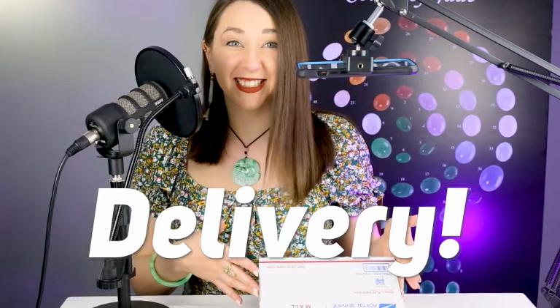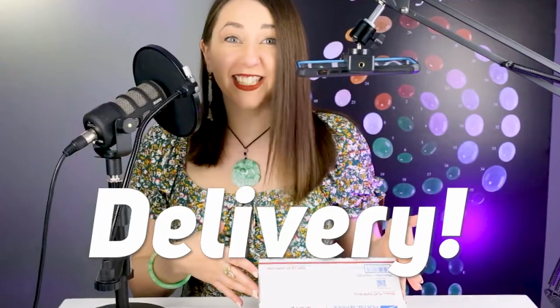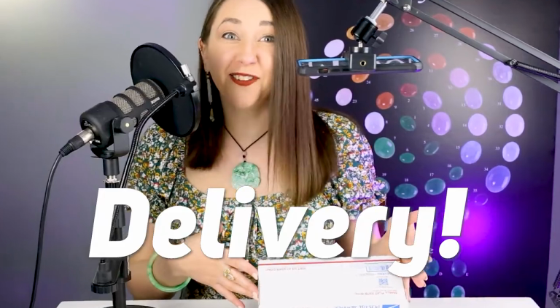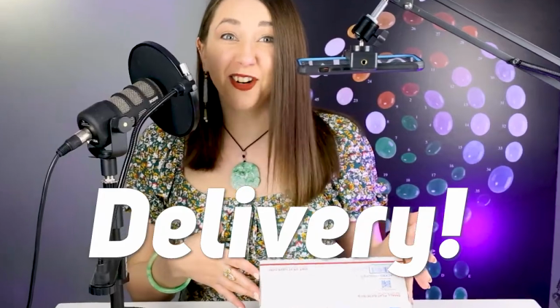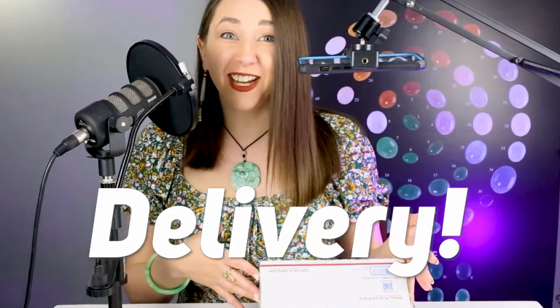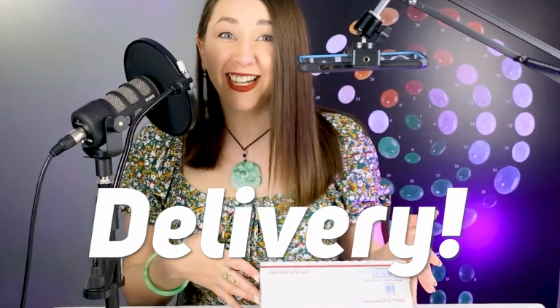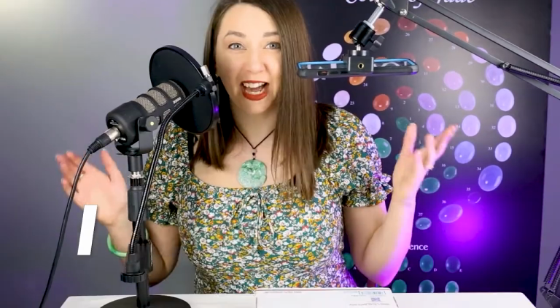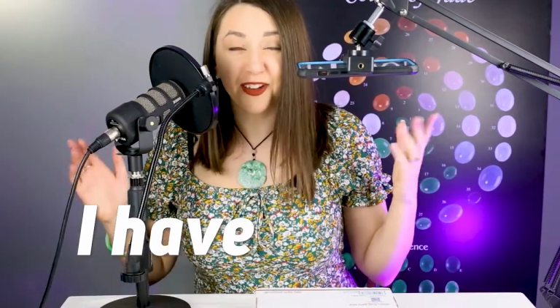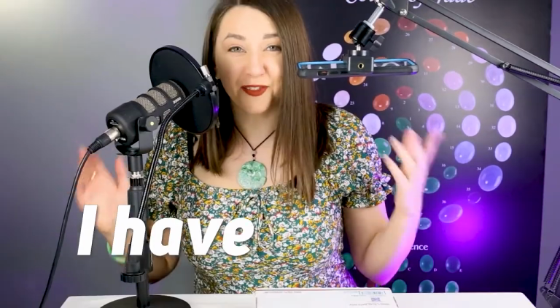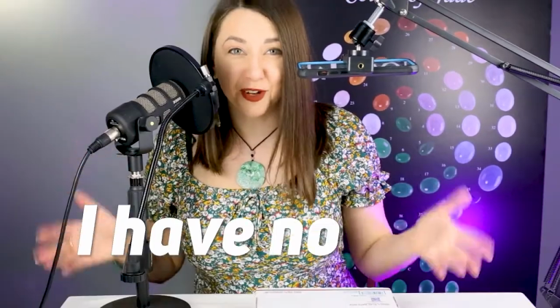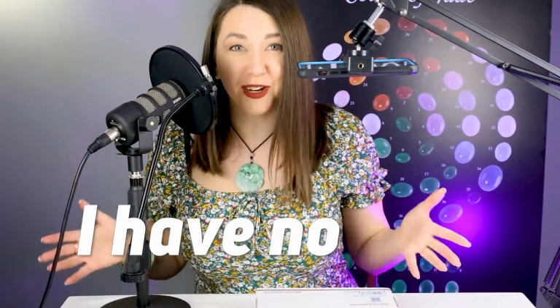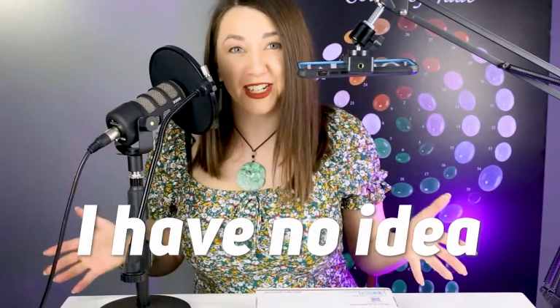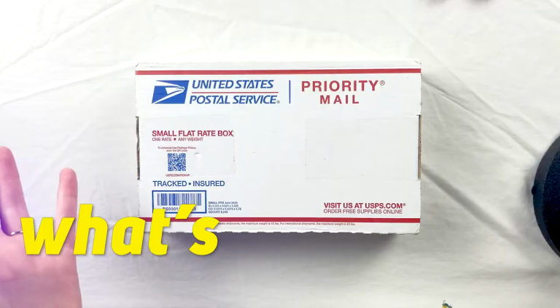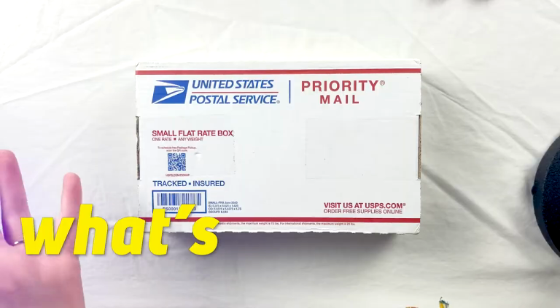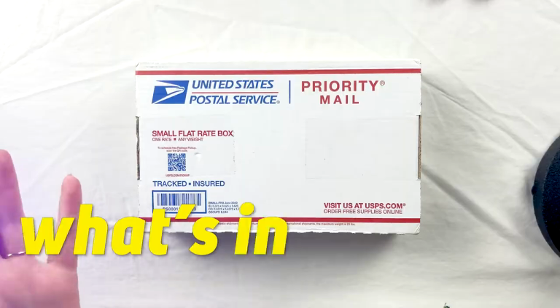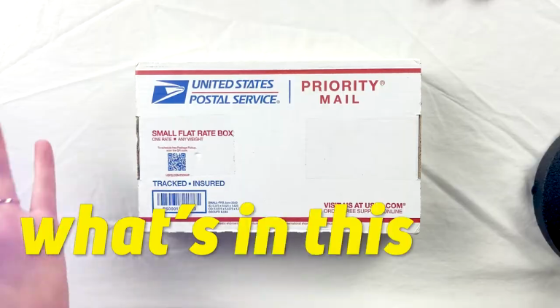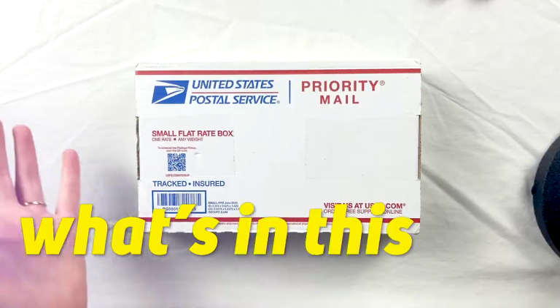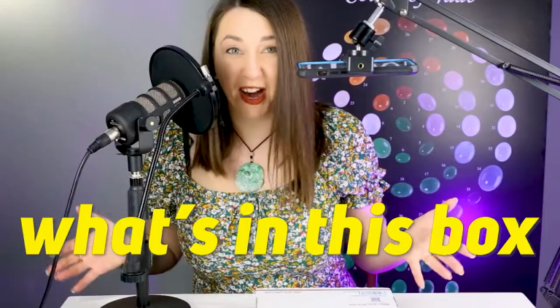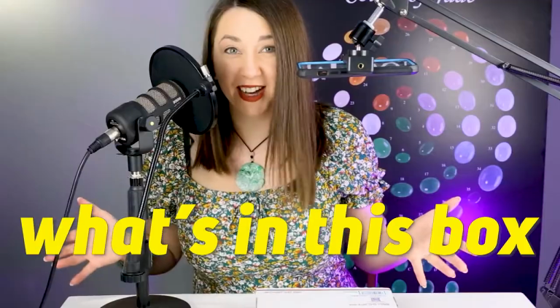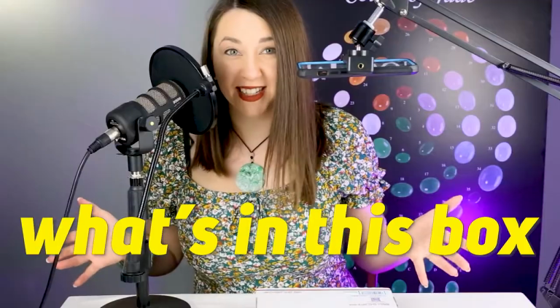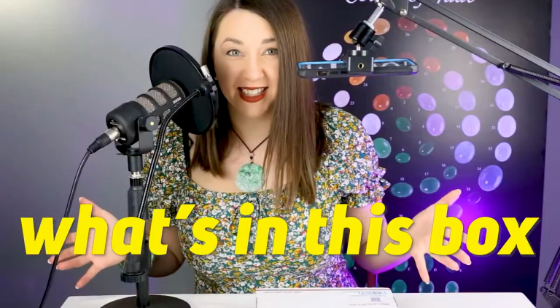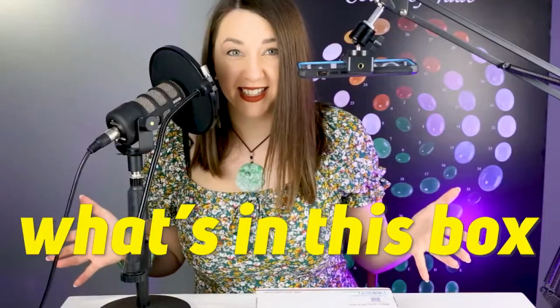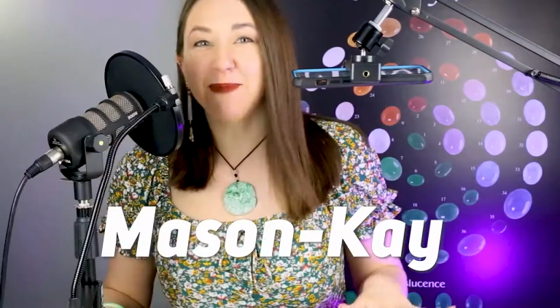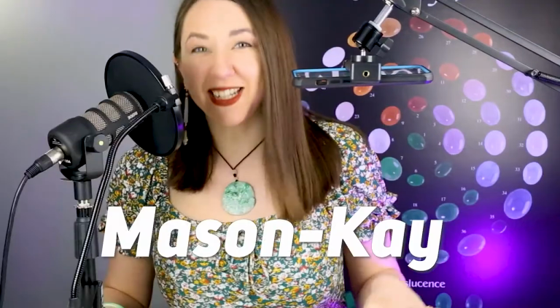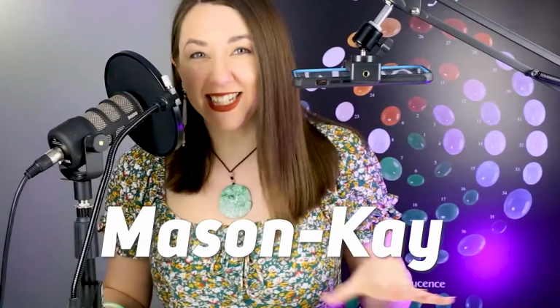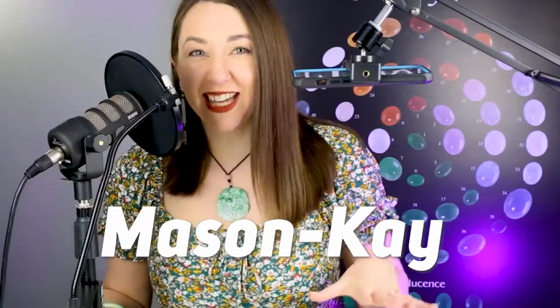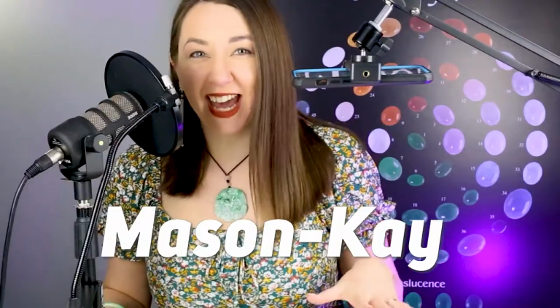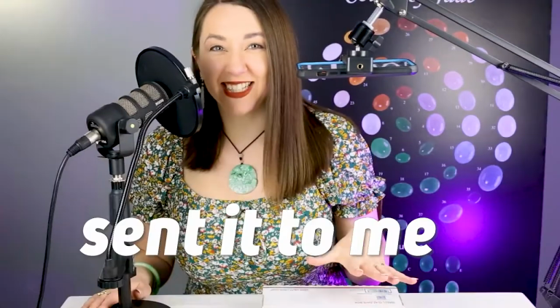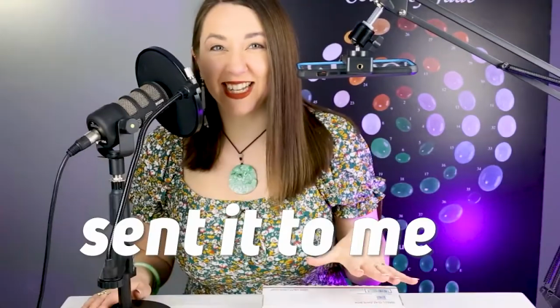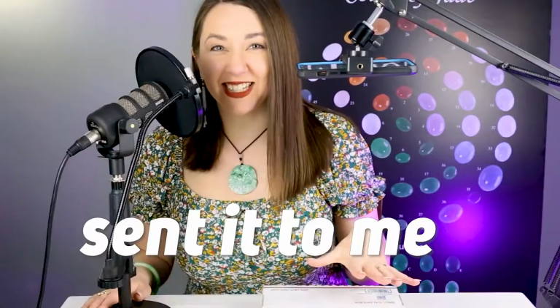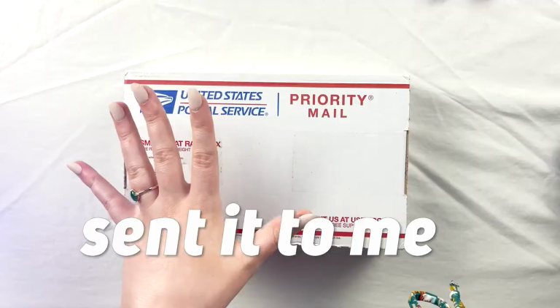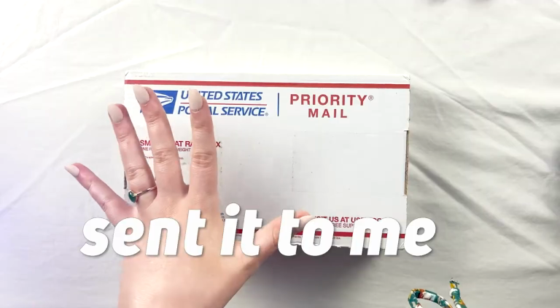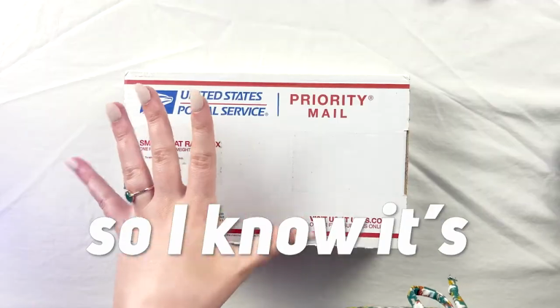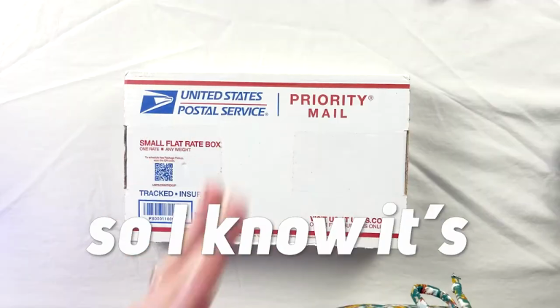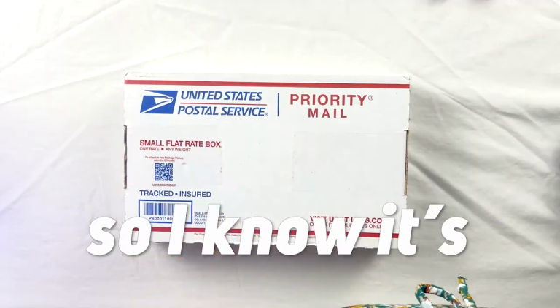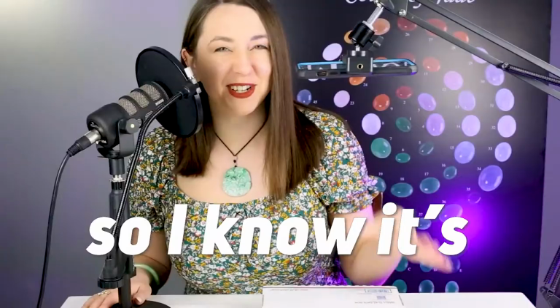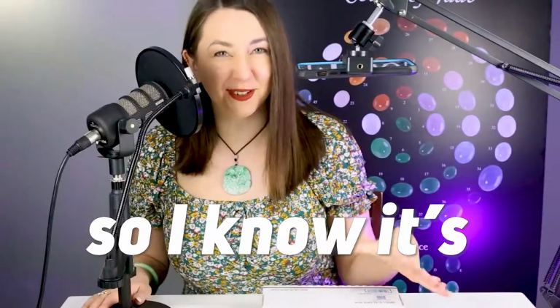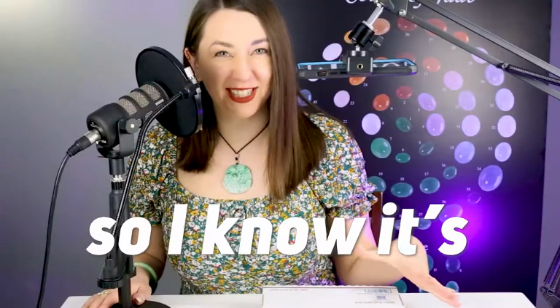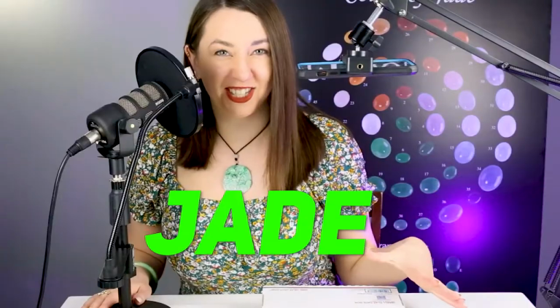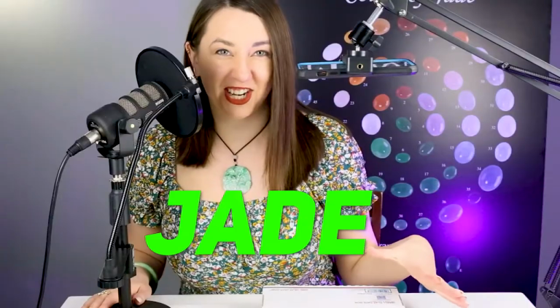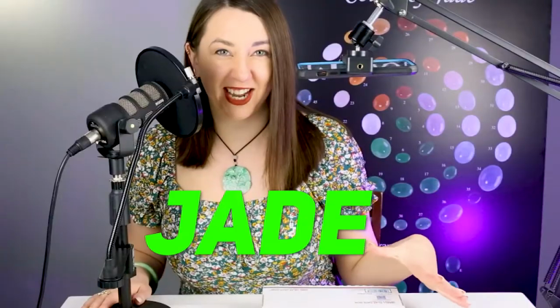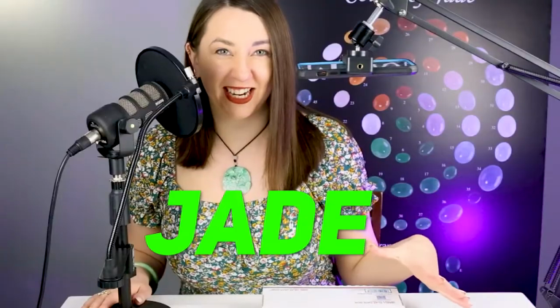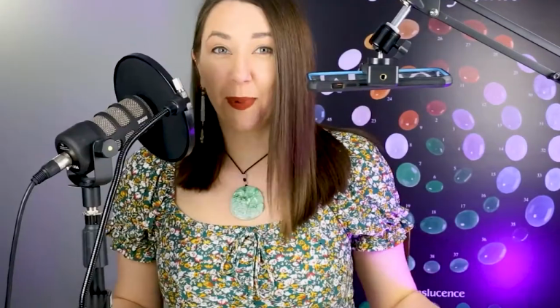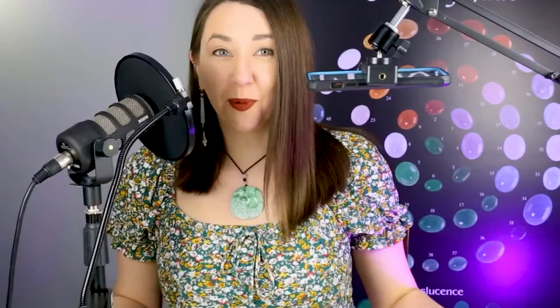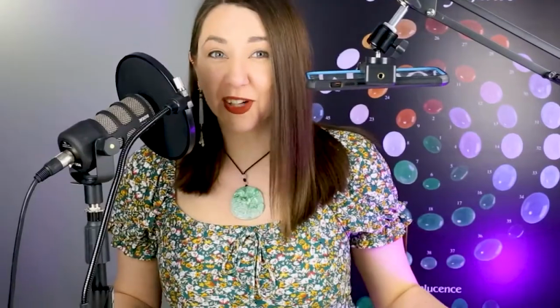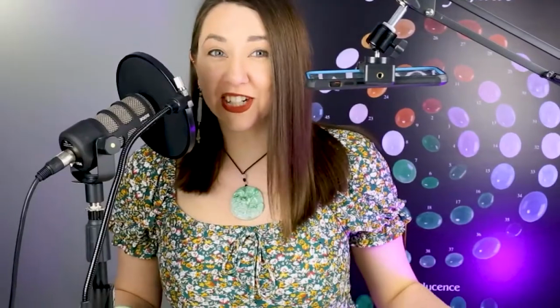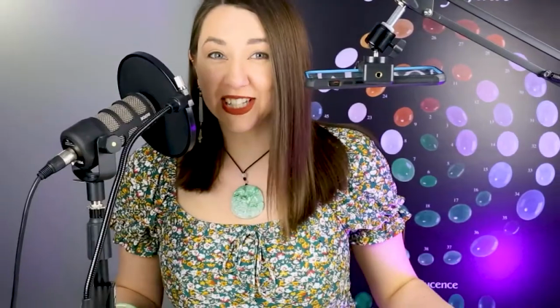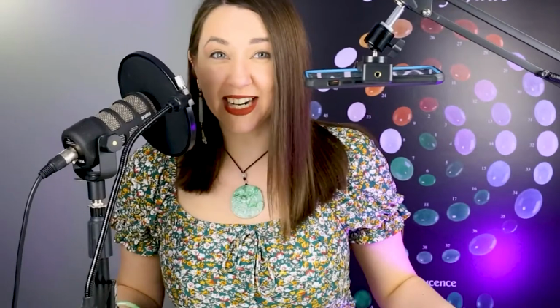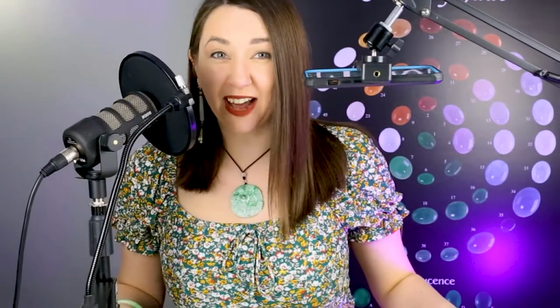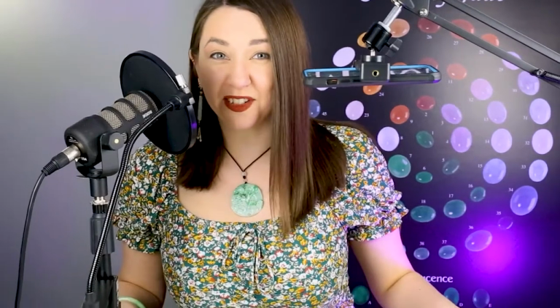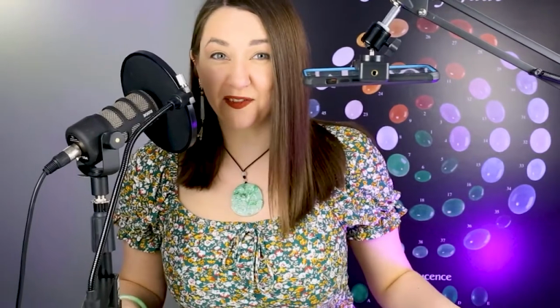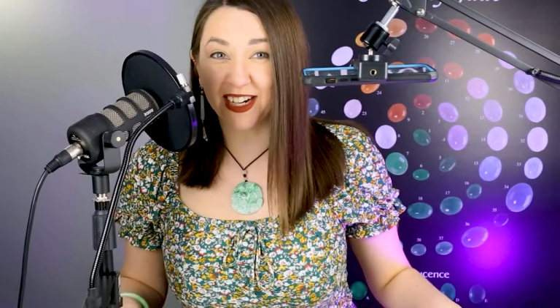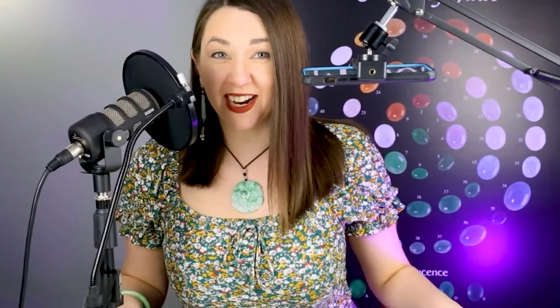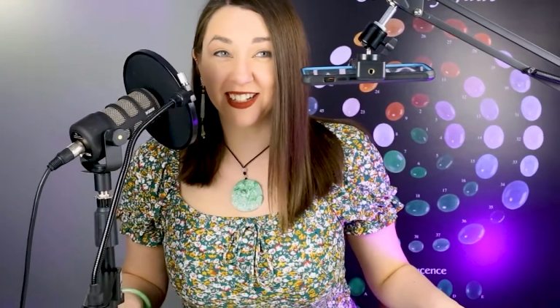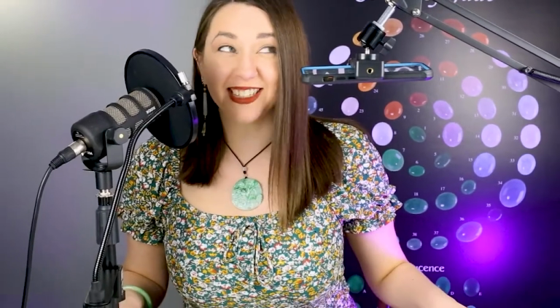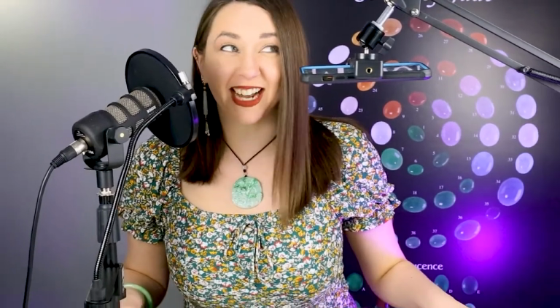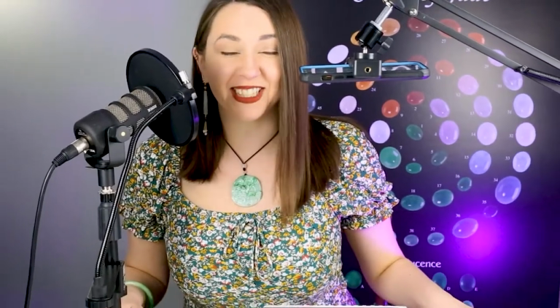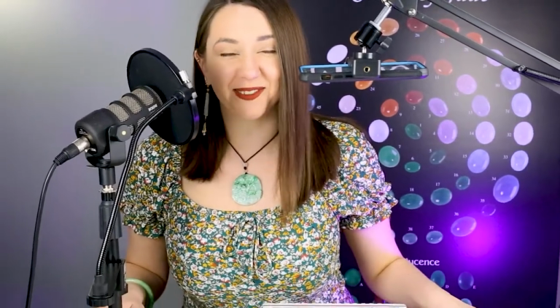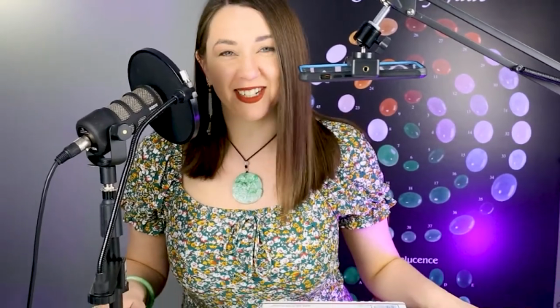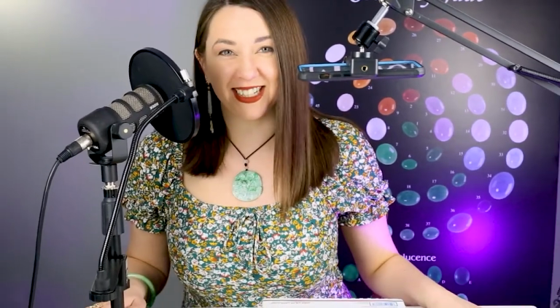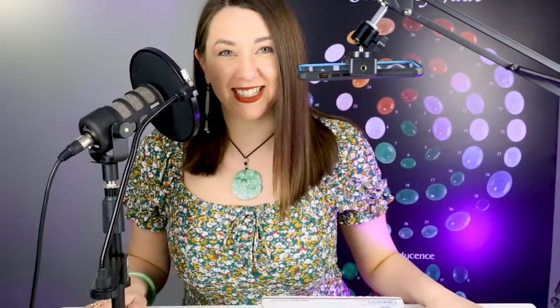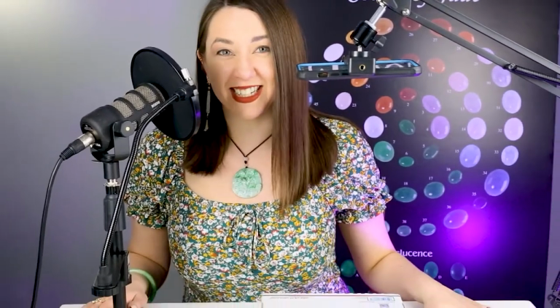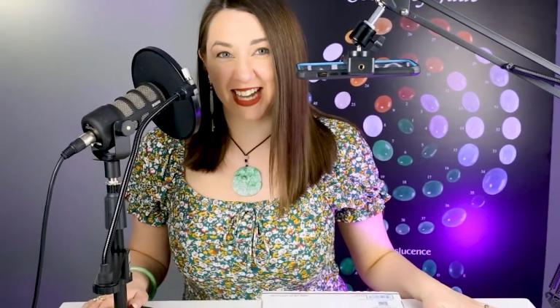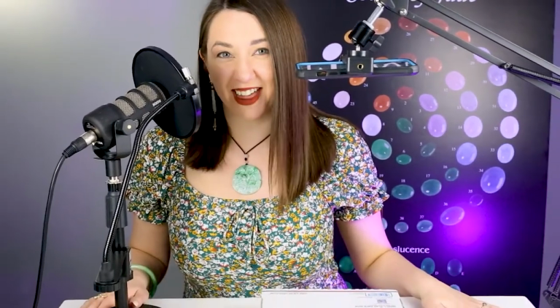Delivery! I have no idea what's in this box. Mason Kay sent it to me so I know it's jade, but we're just going to have to find out exactly what it is together.